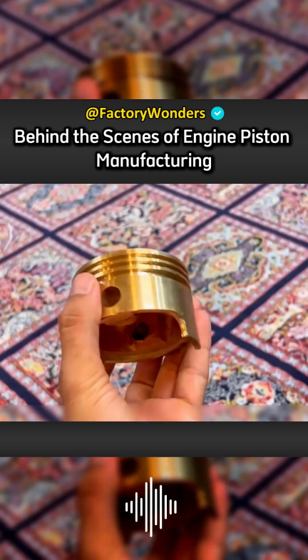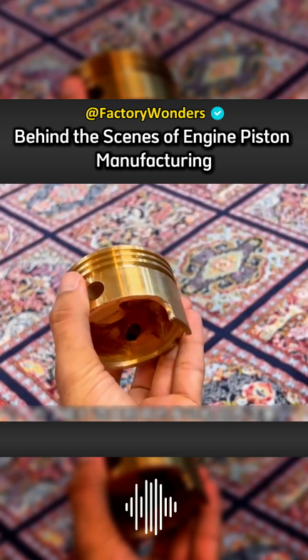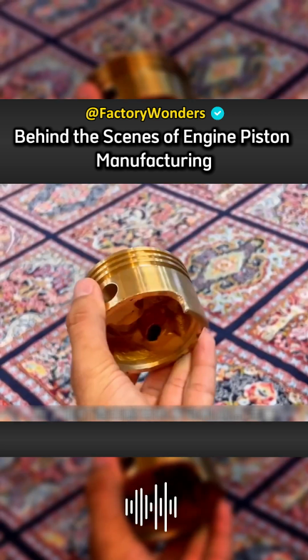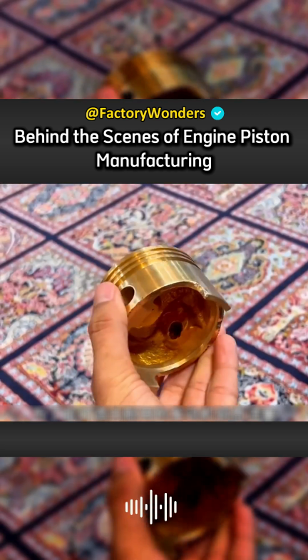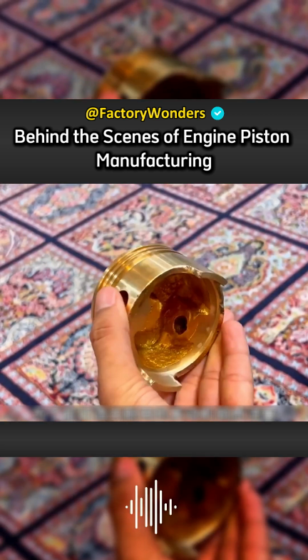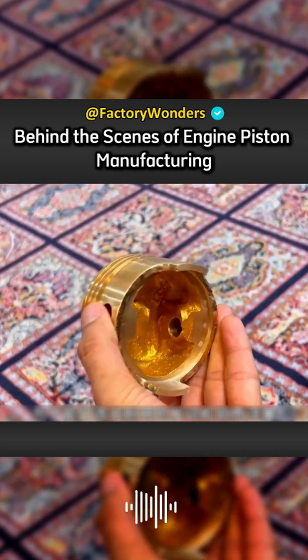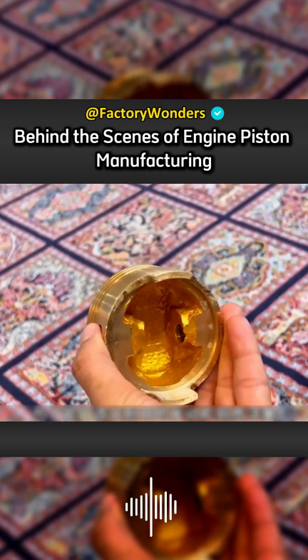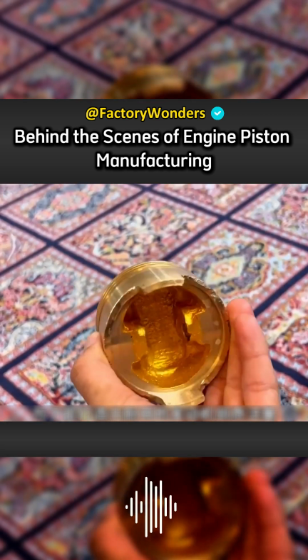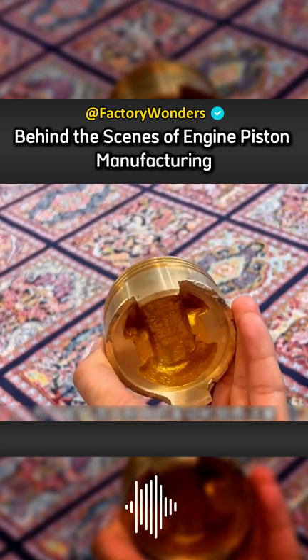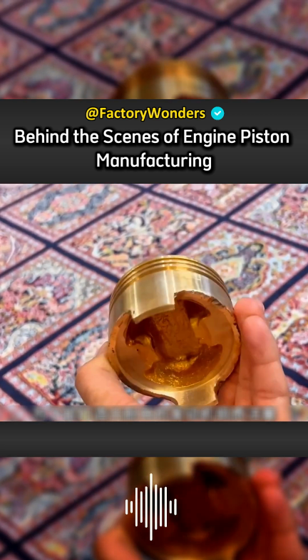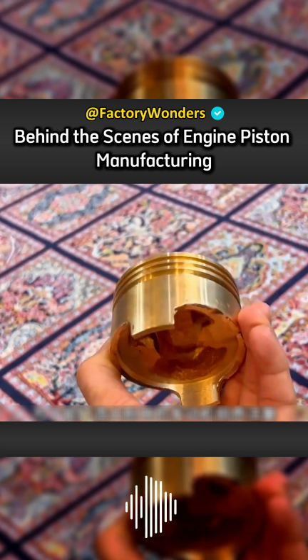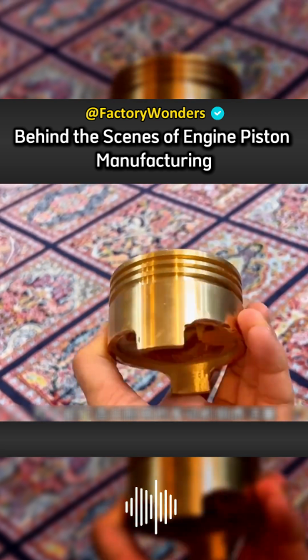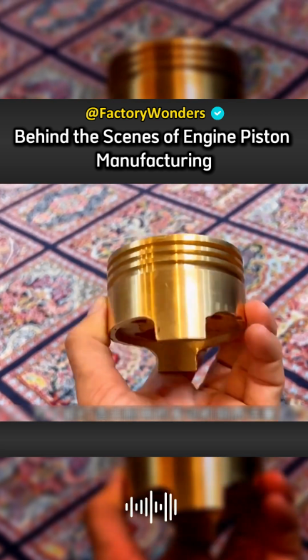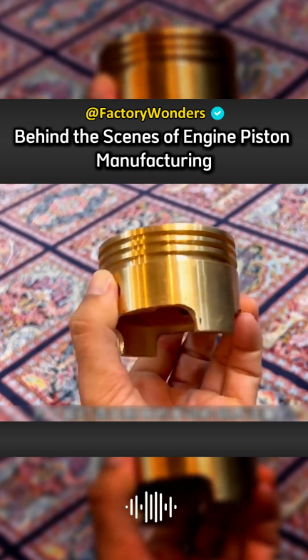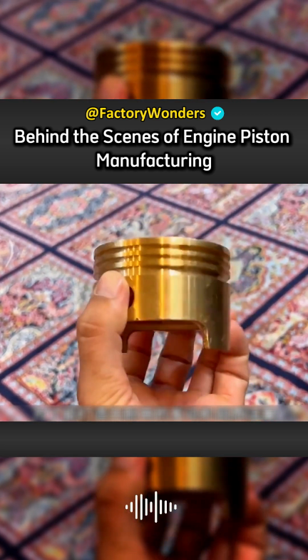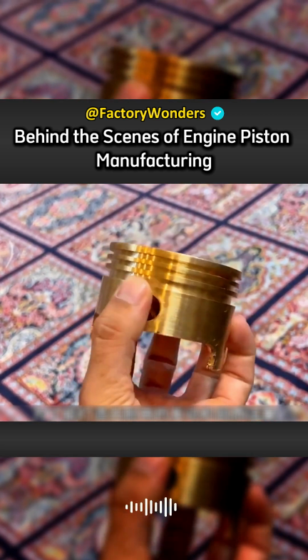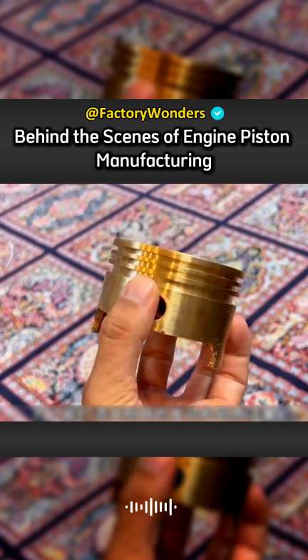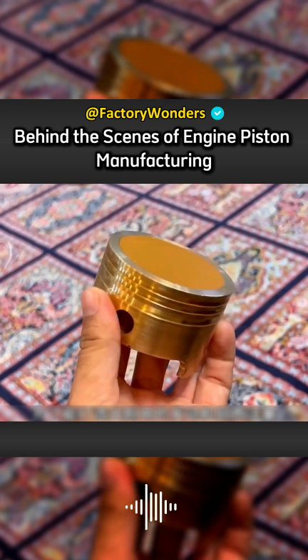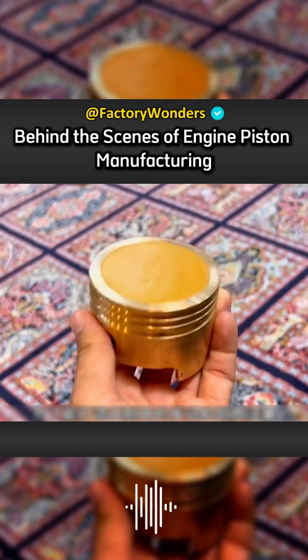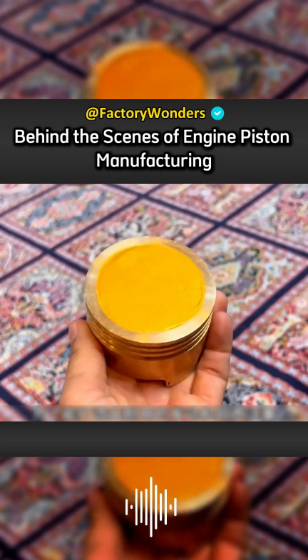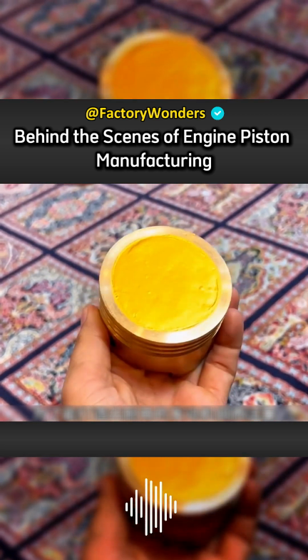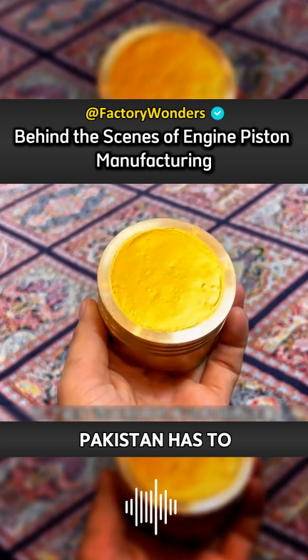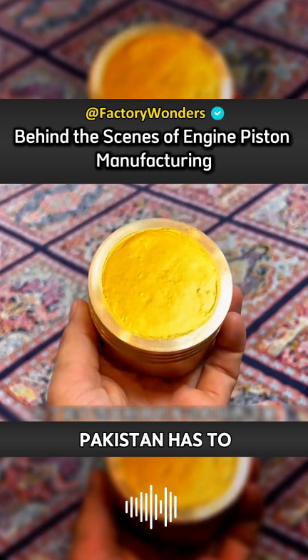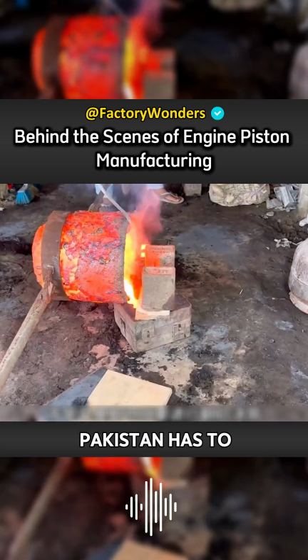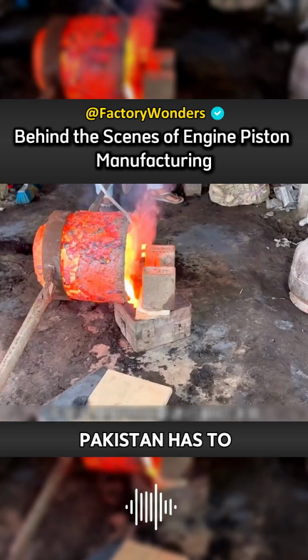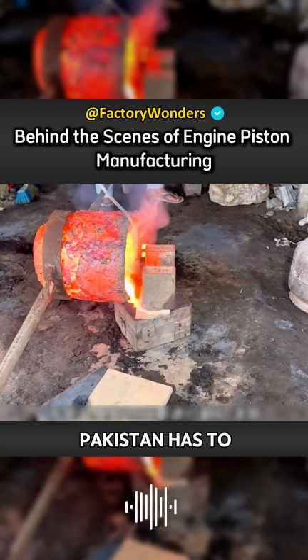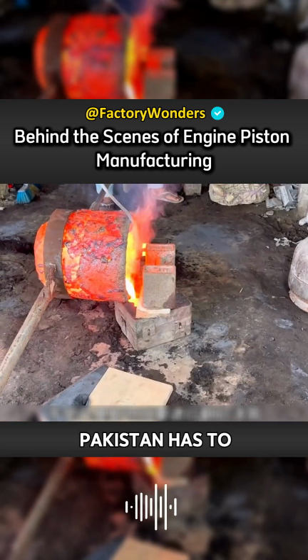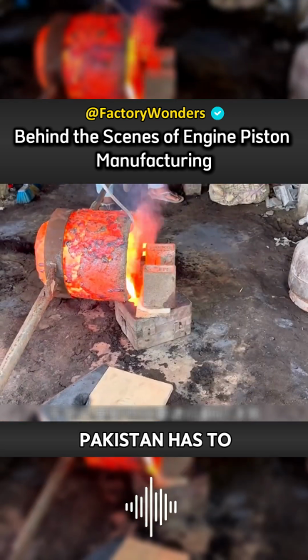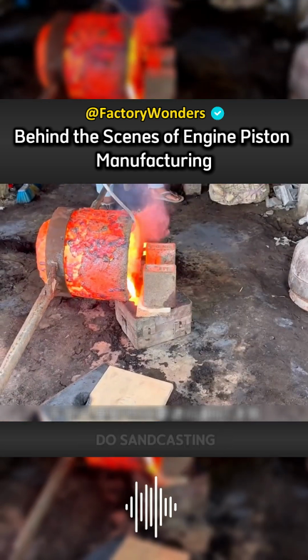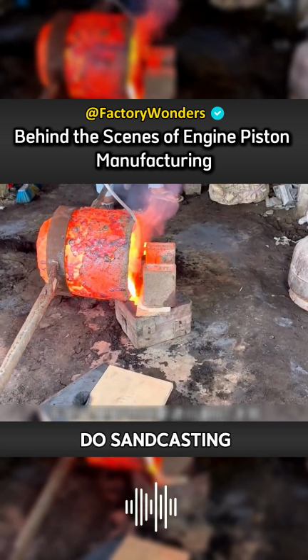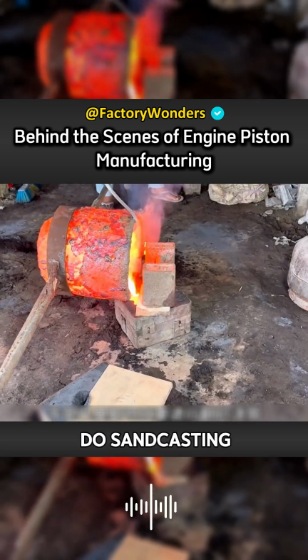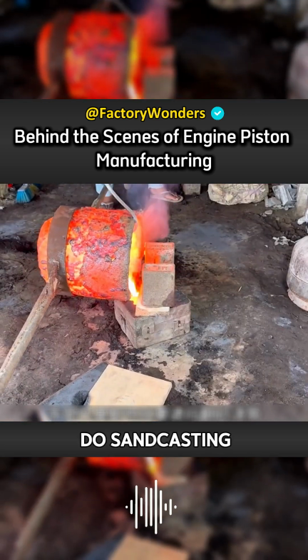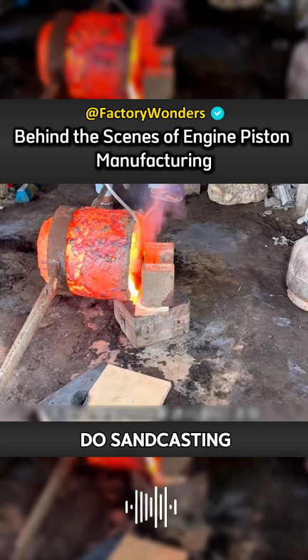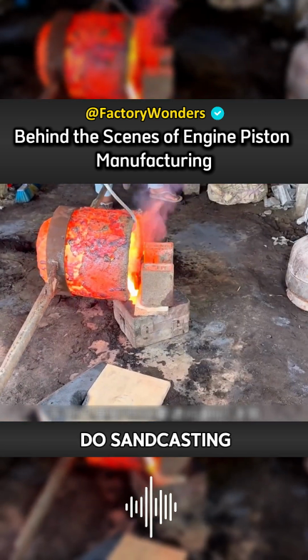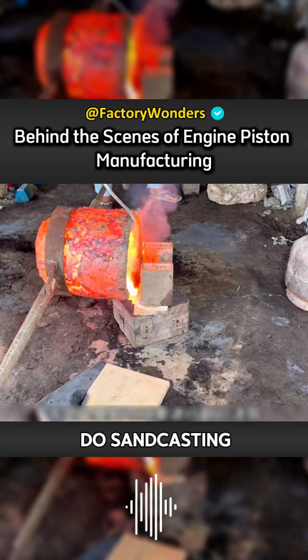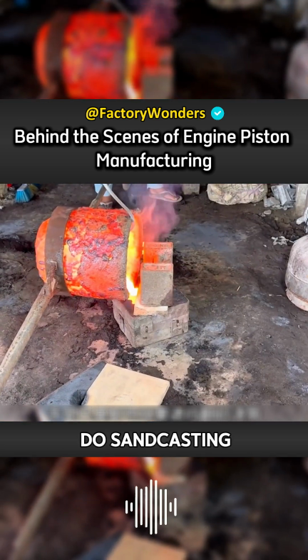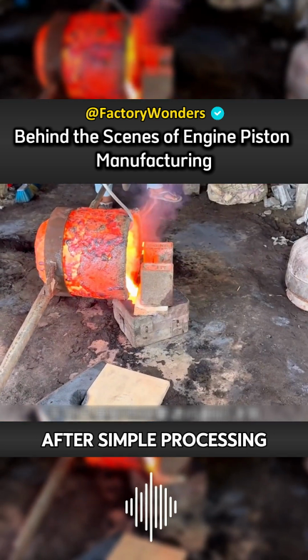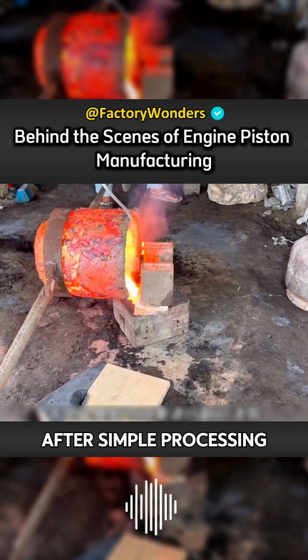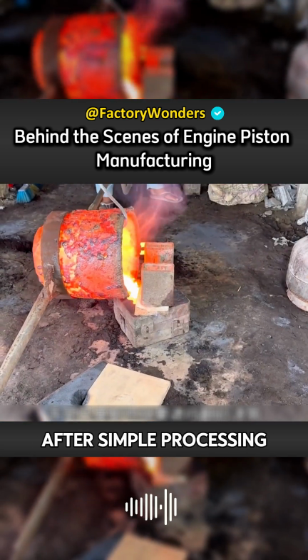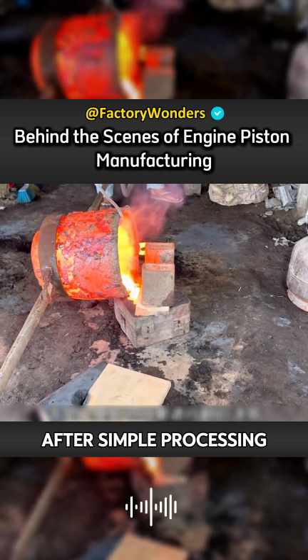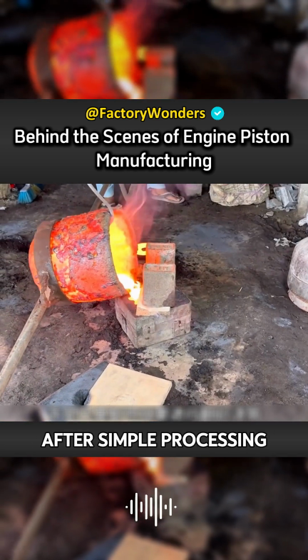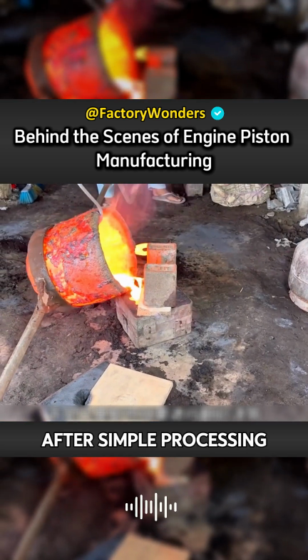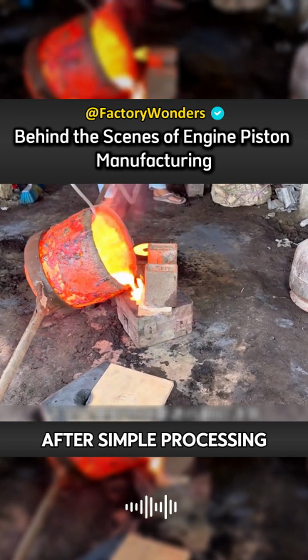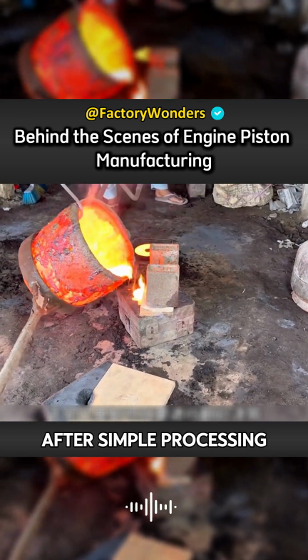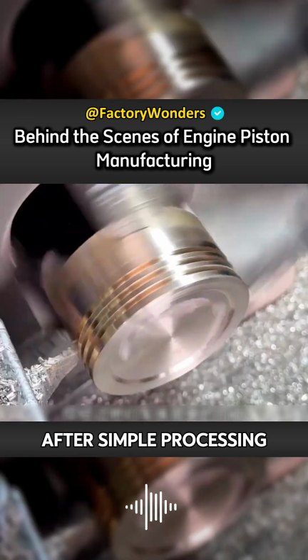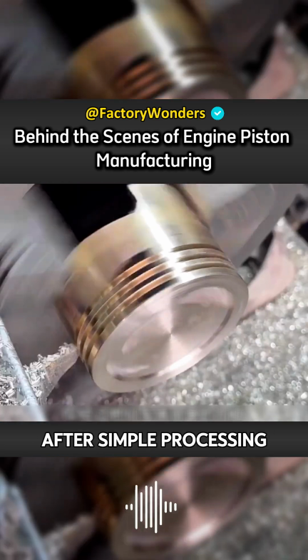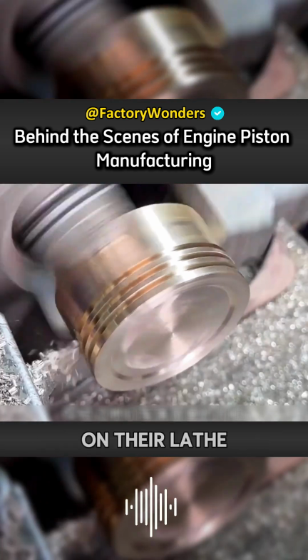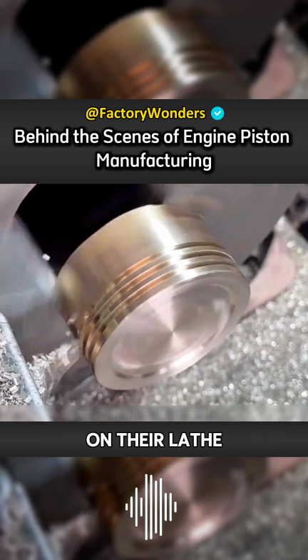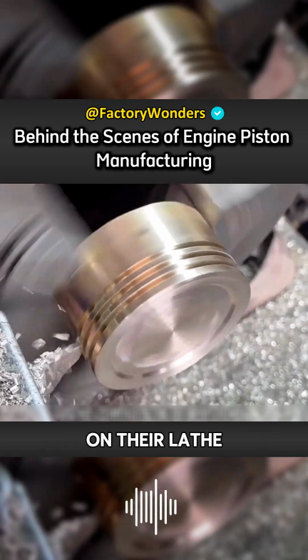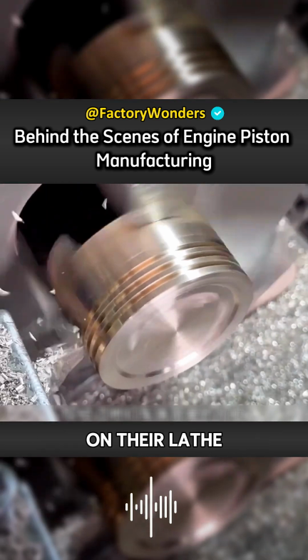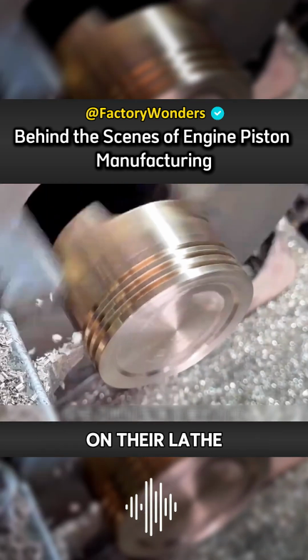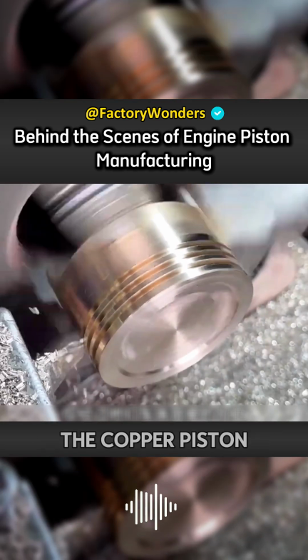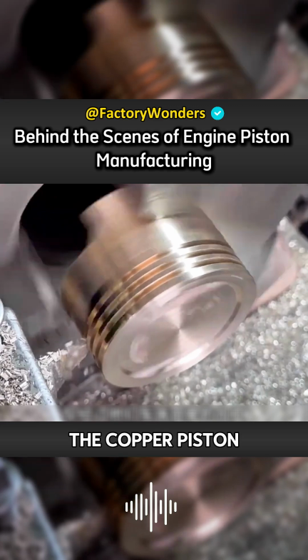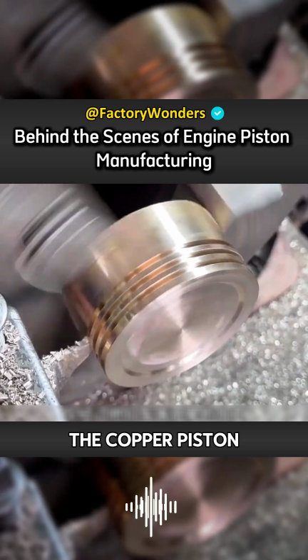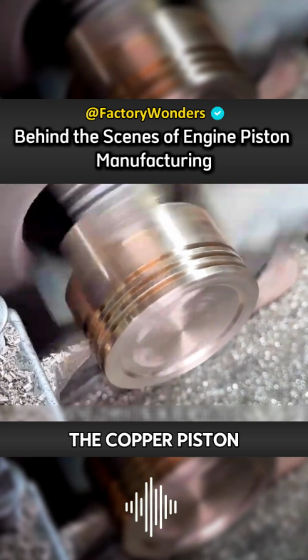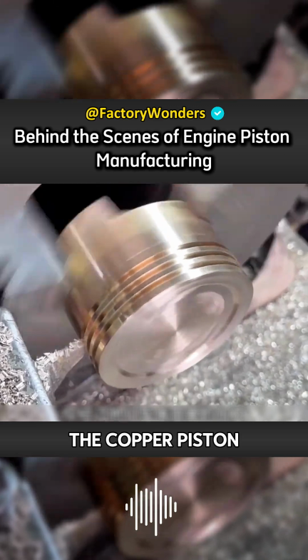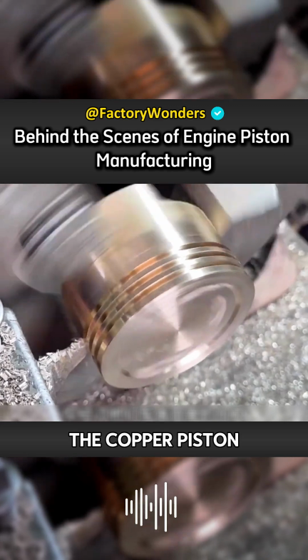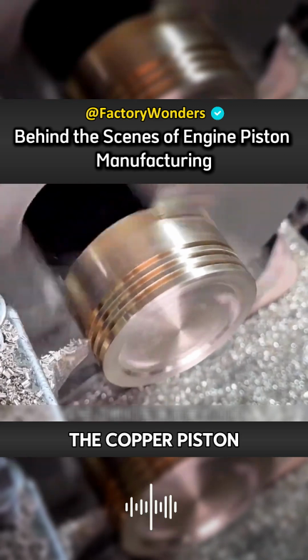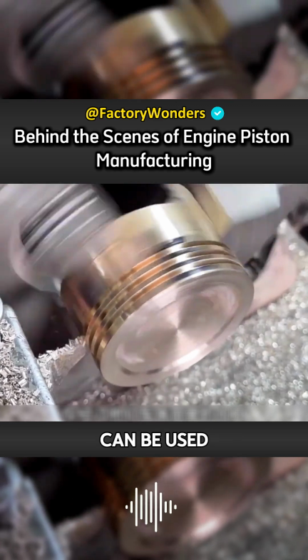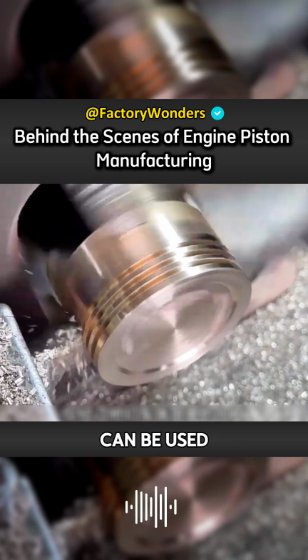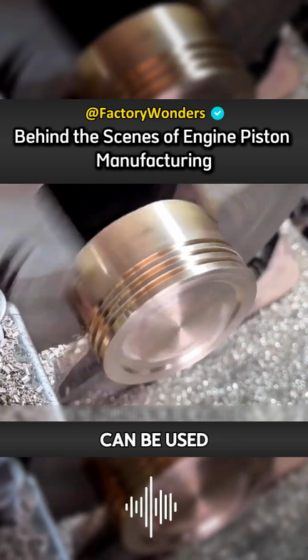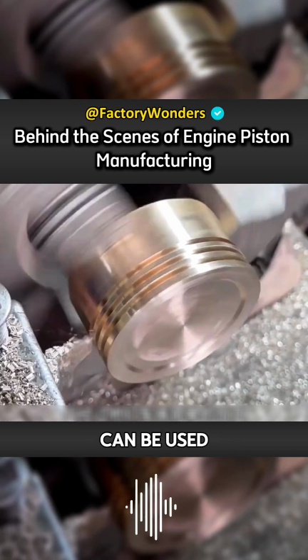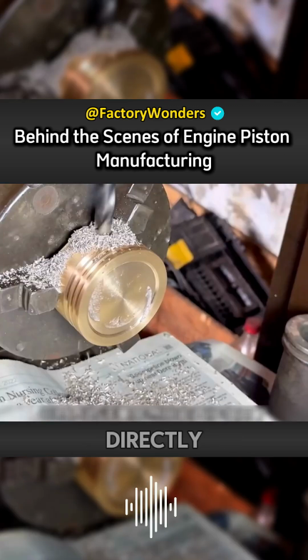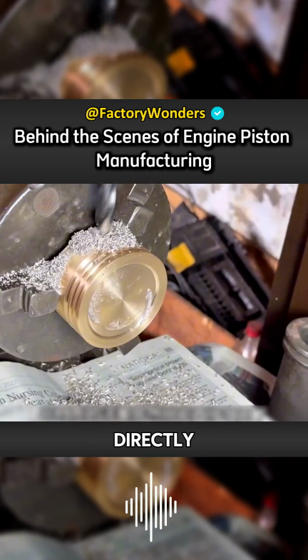In order to create a durable engine piston, Pakistan has to do sand casting. After simple processing on their lathe, the copper piston can be used directly.